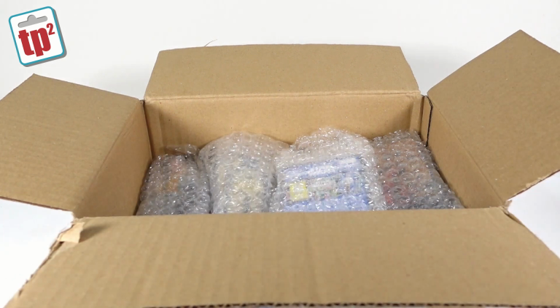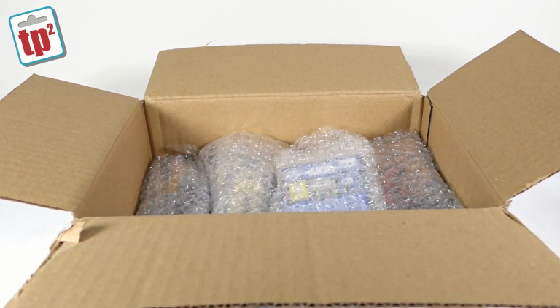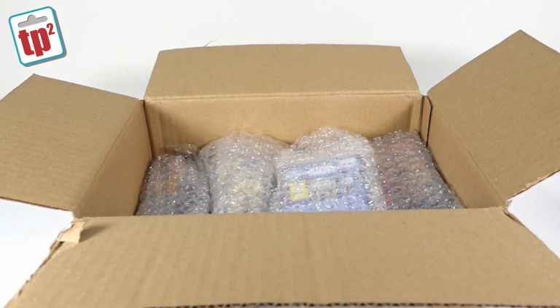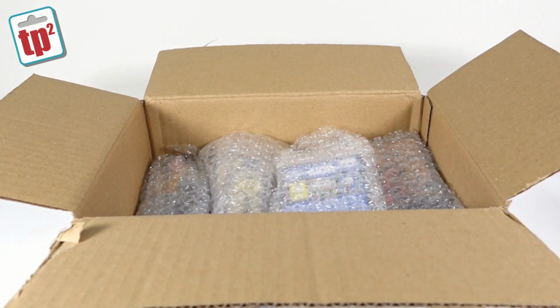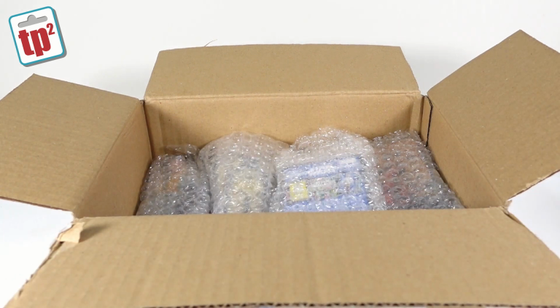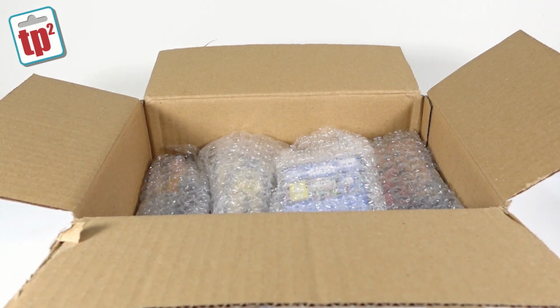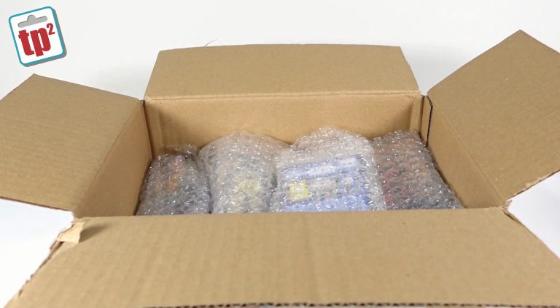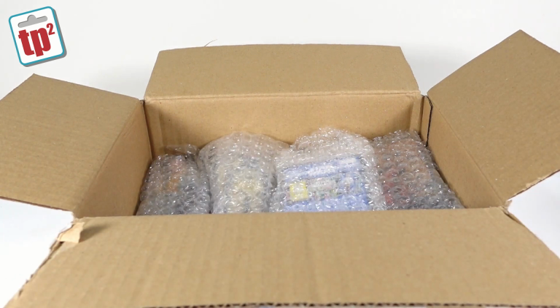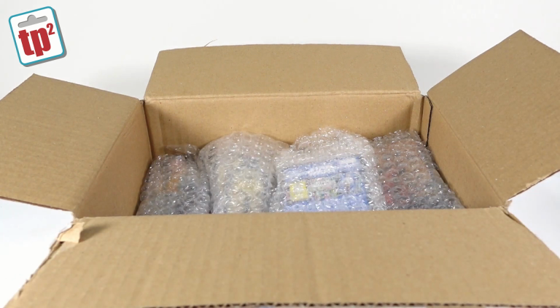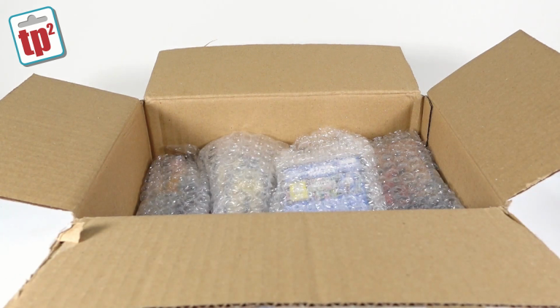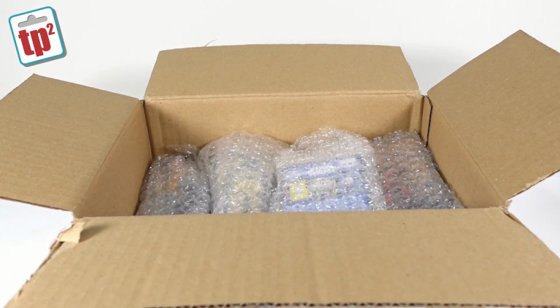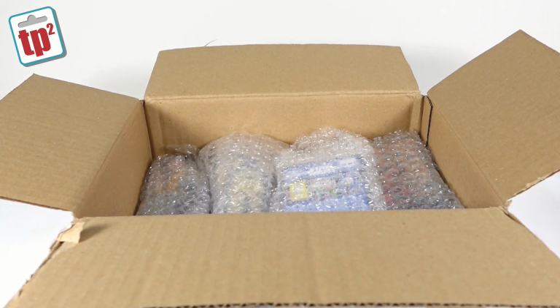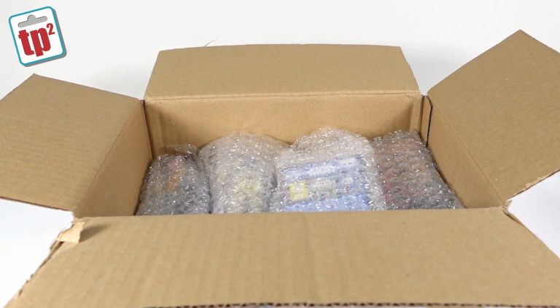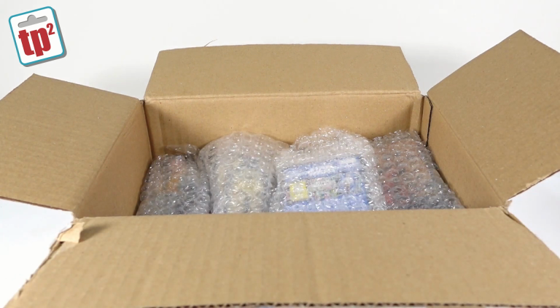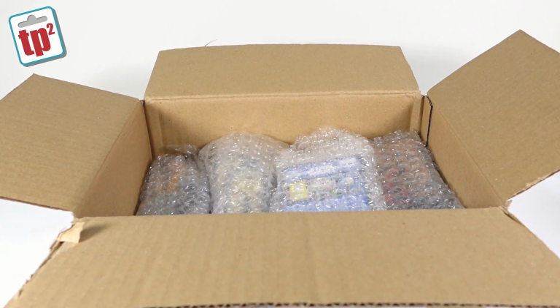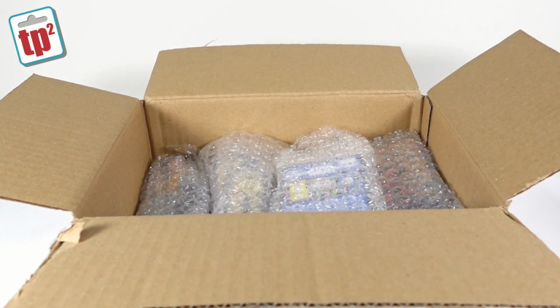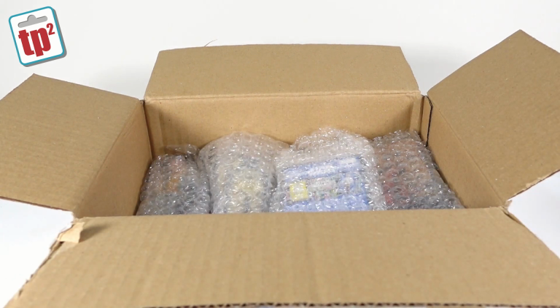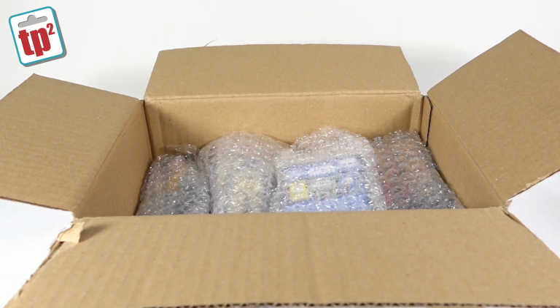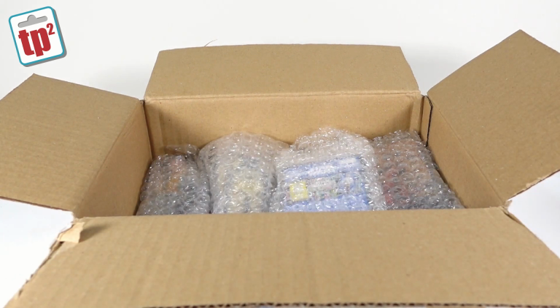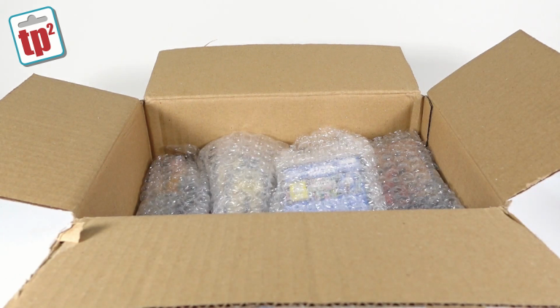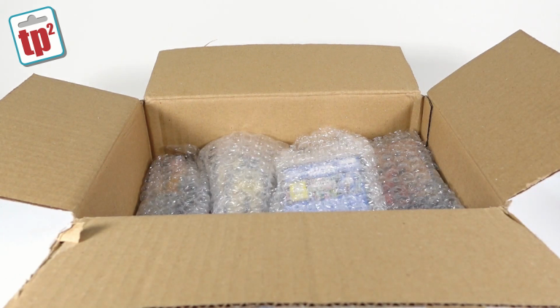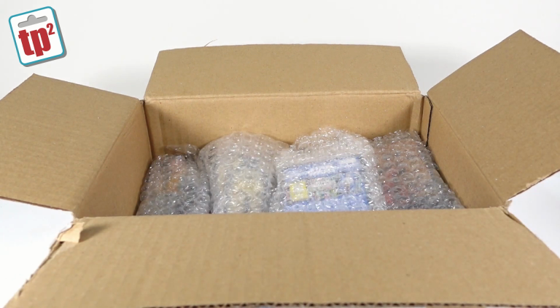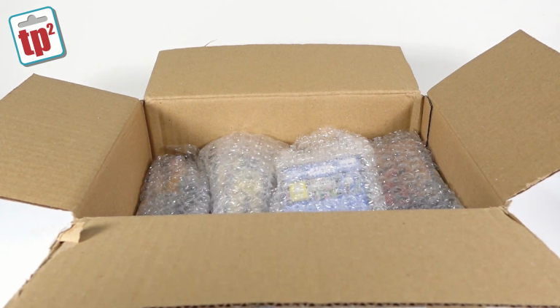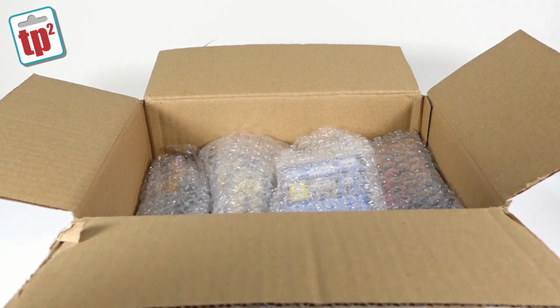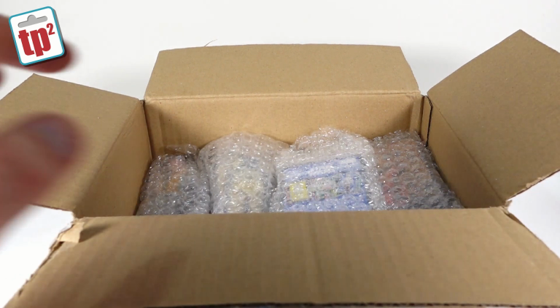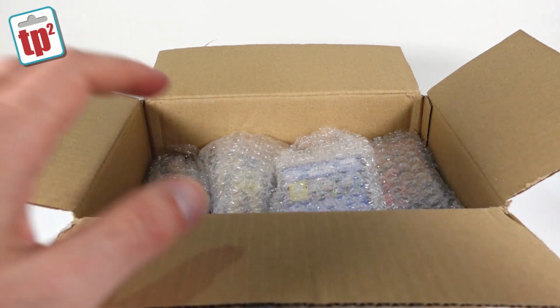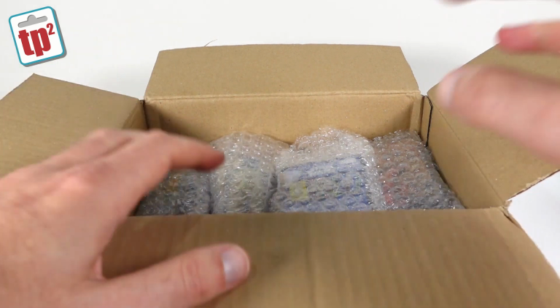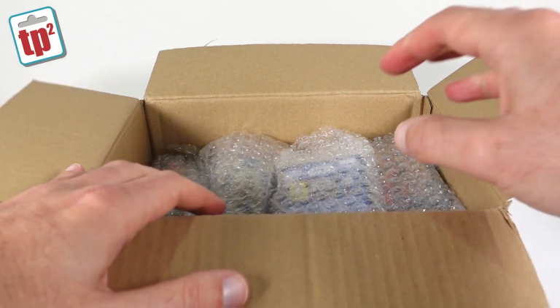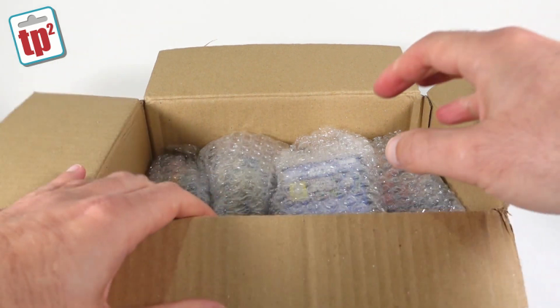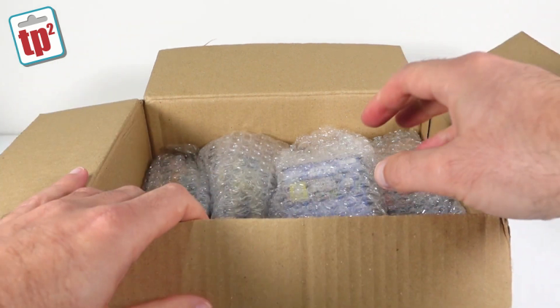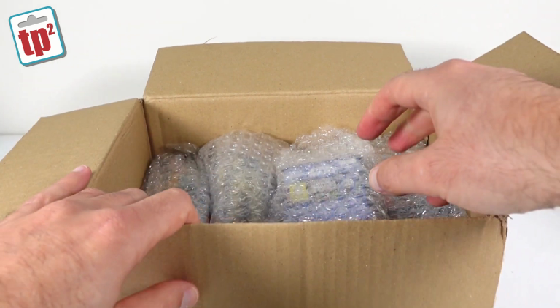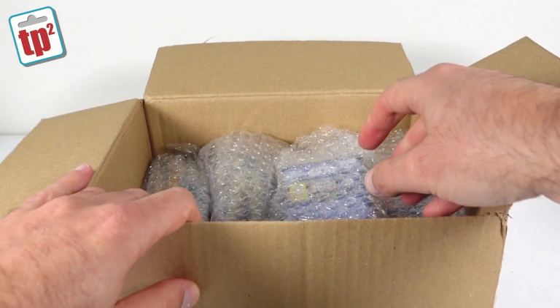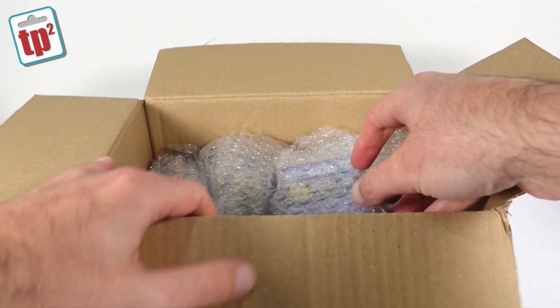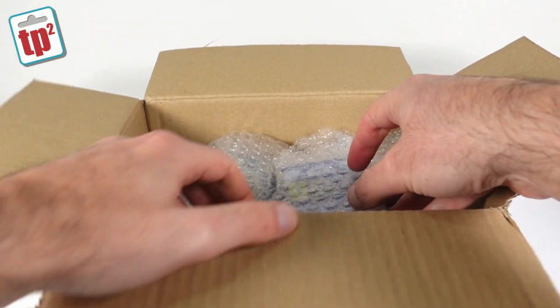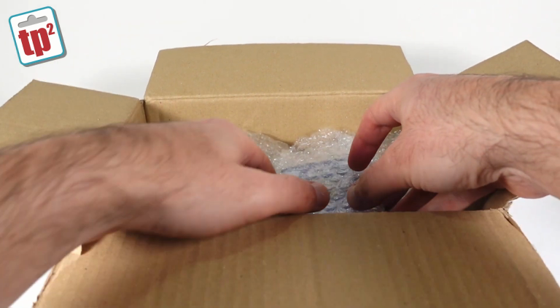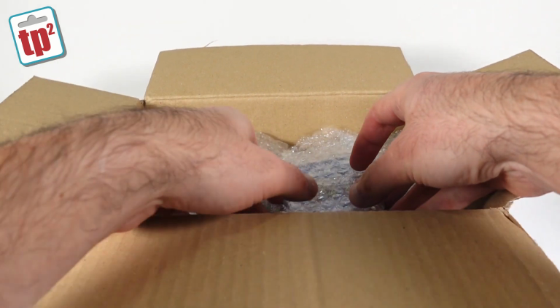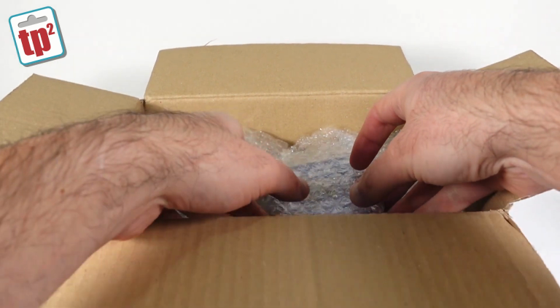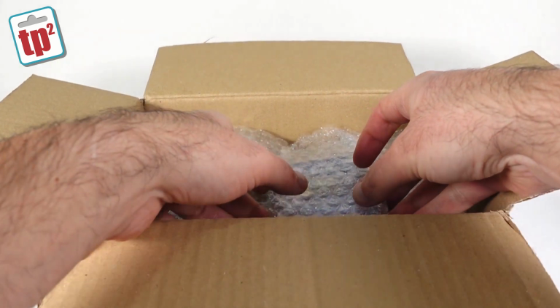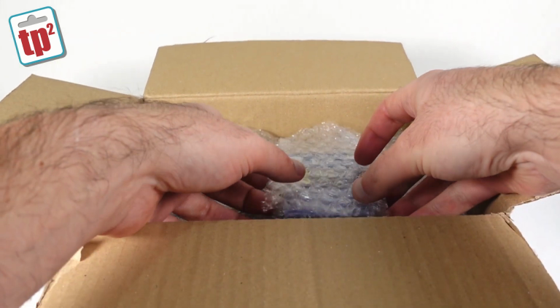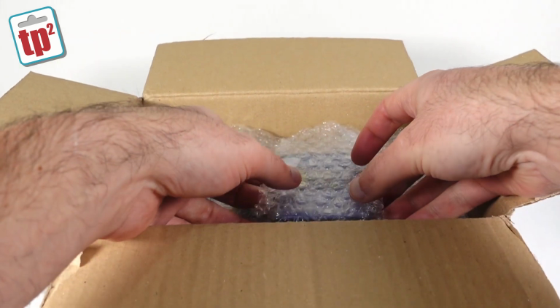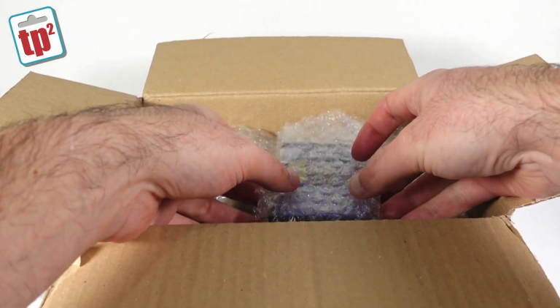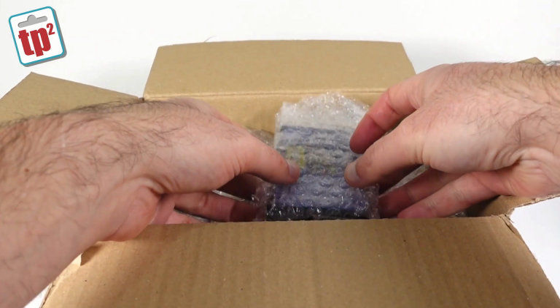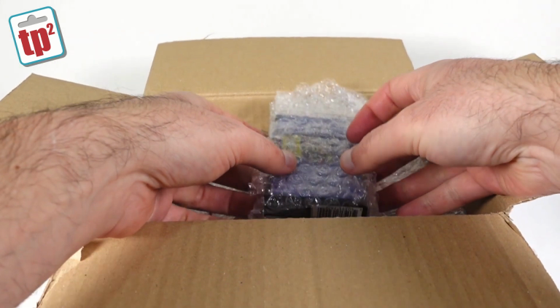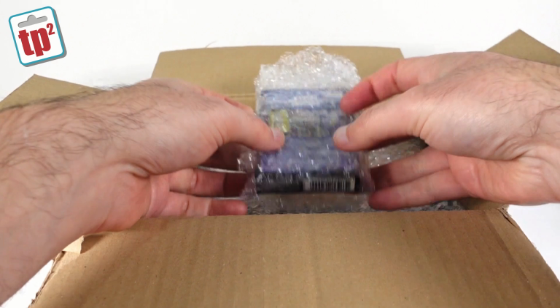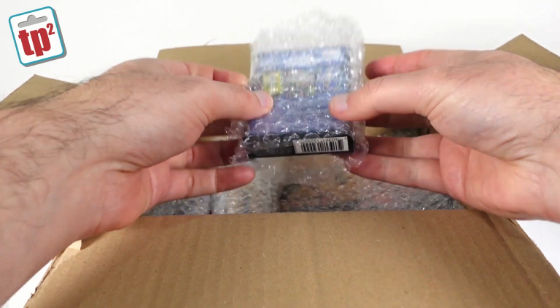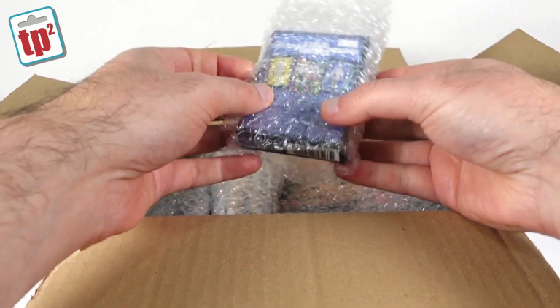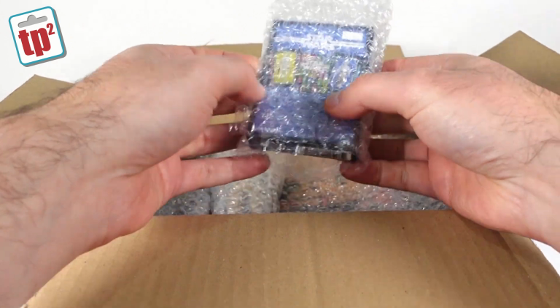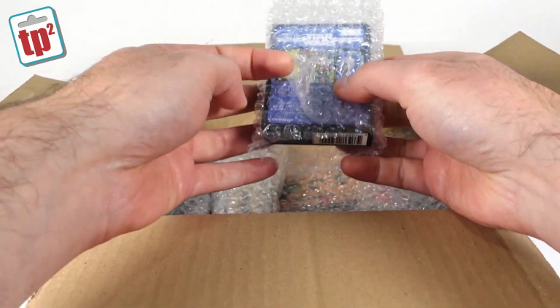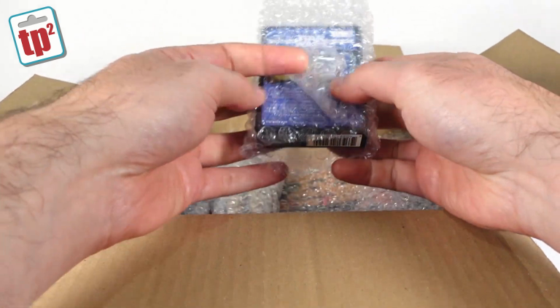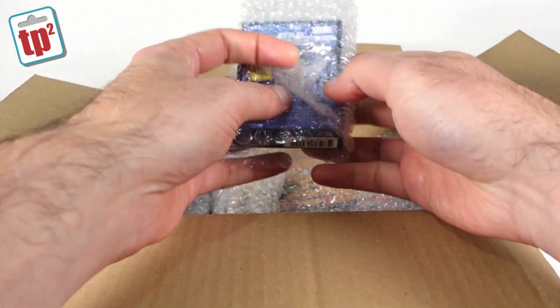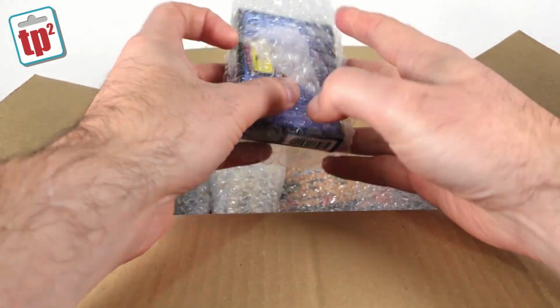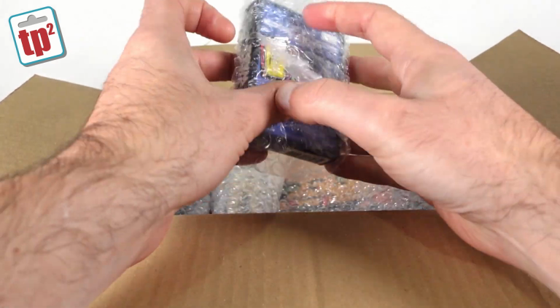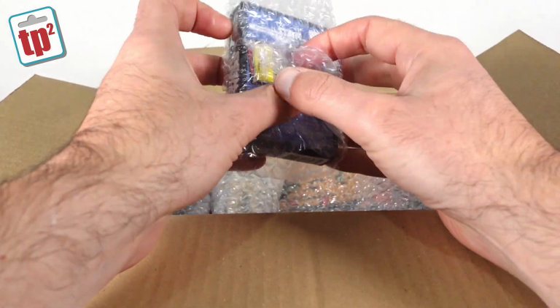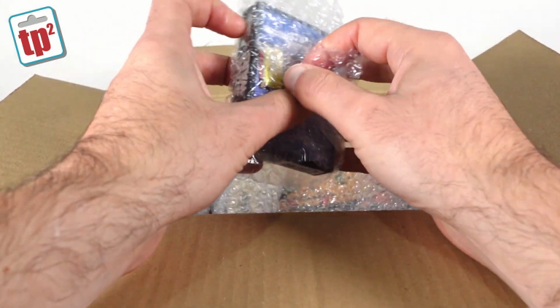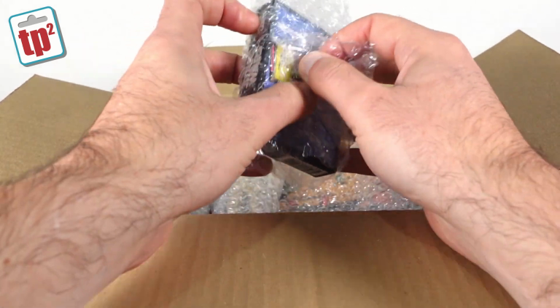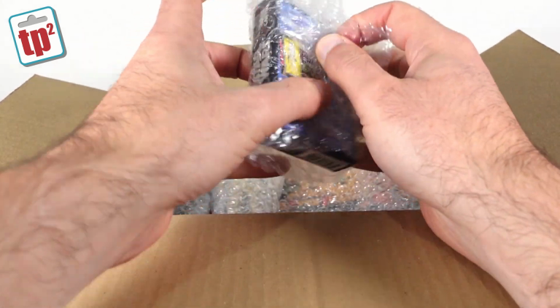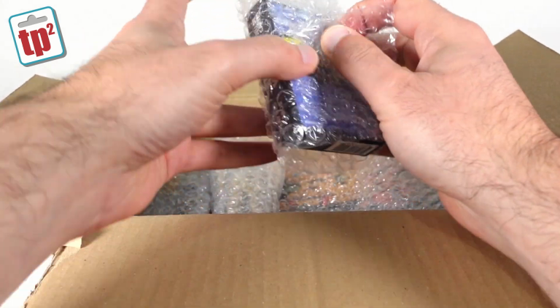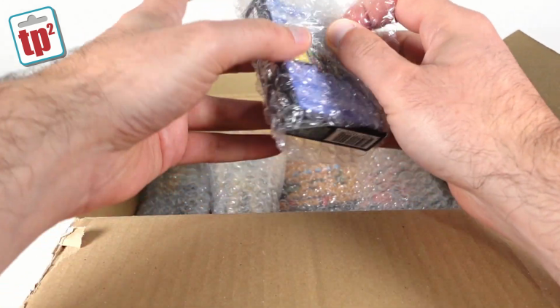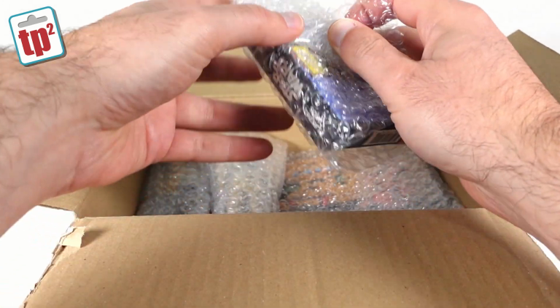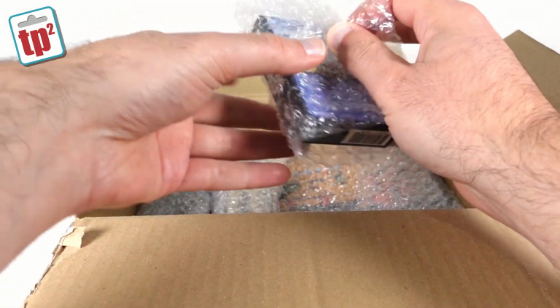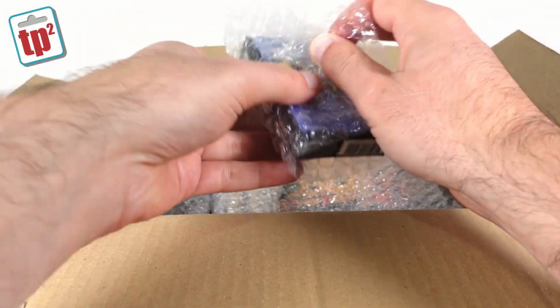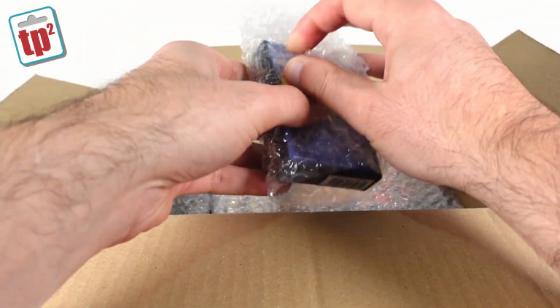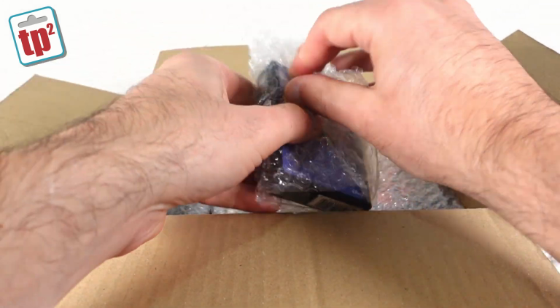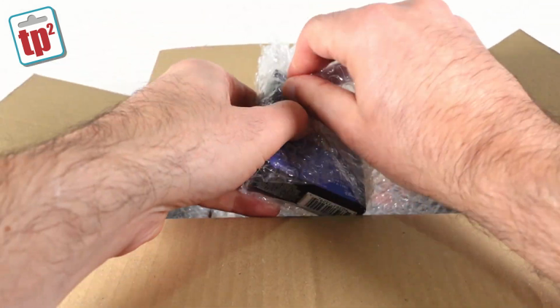Heath has actually sent me badges before — I've got one on my notice board that he made a while back — so let's see what's in these little packages here.